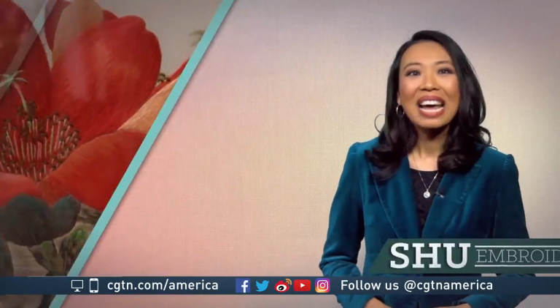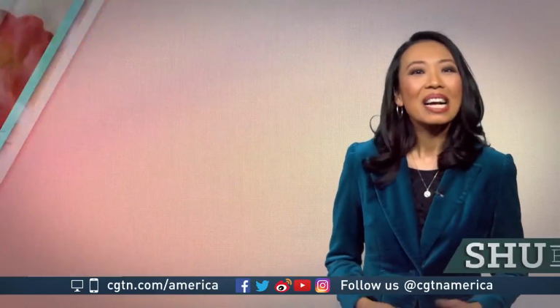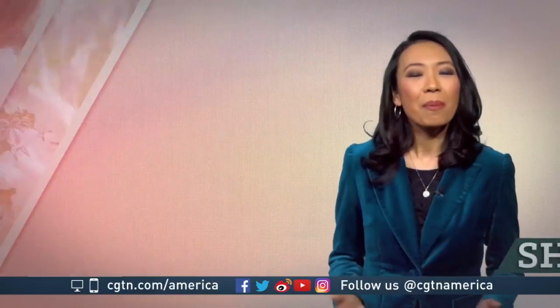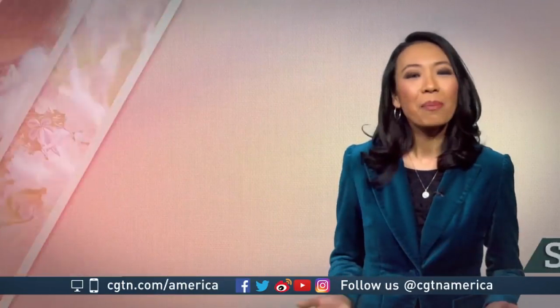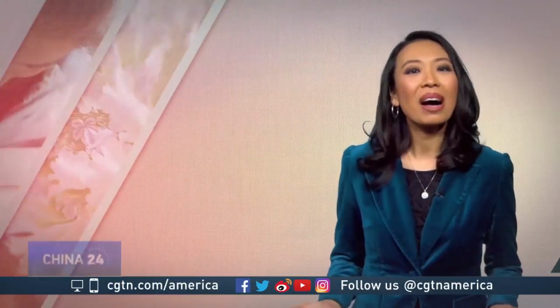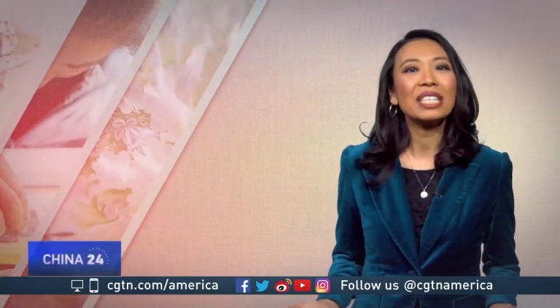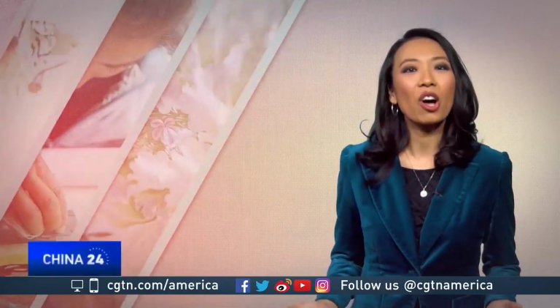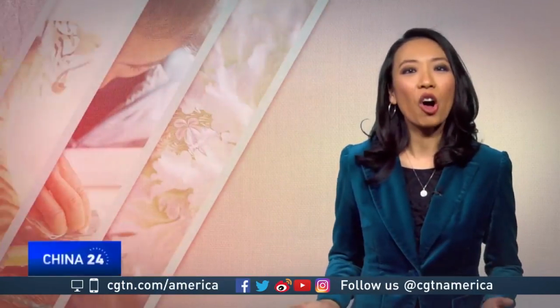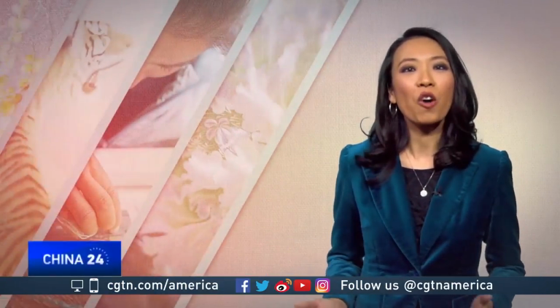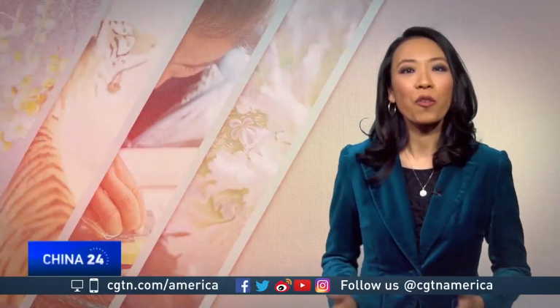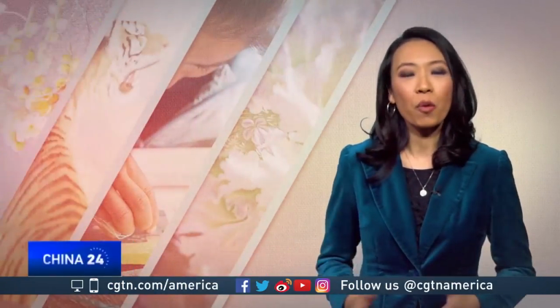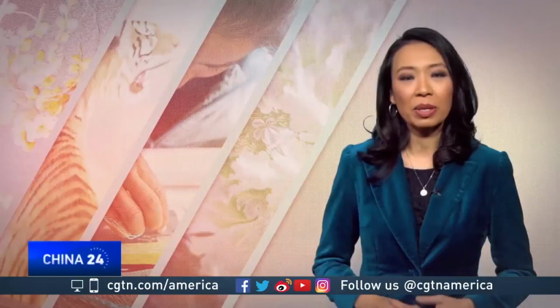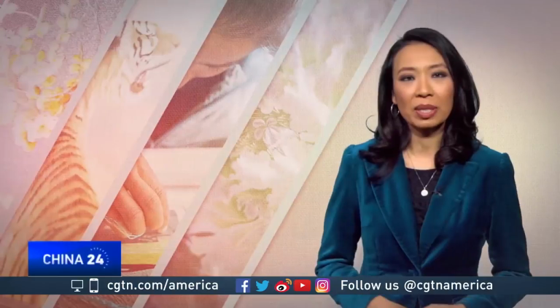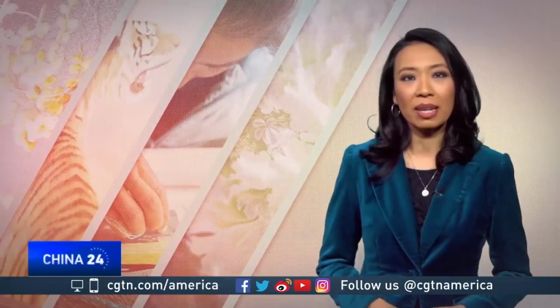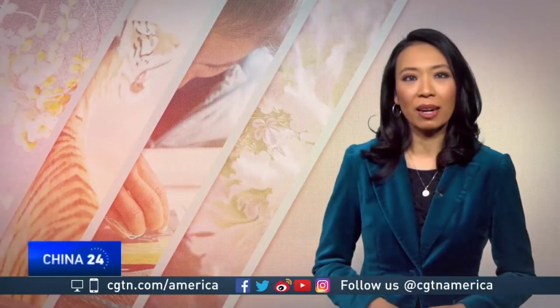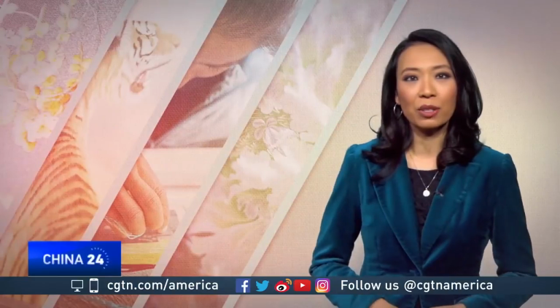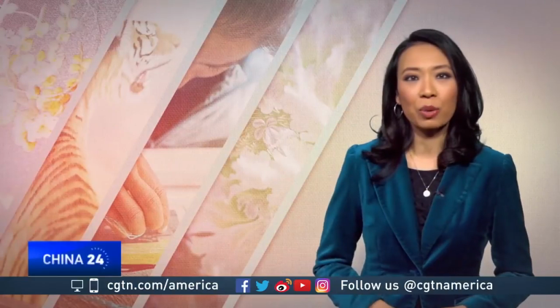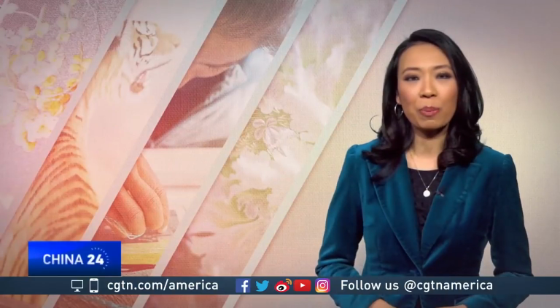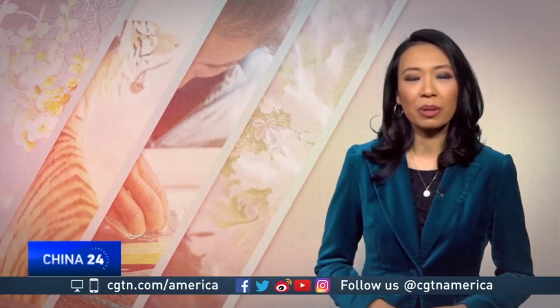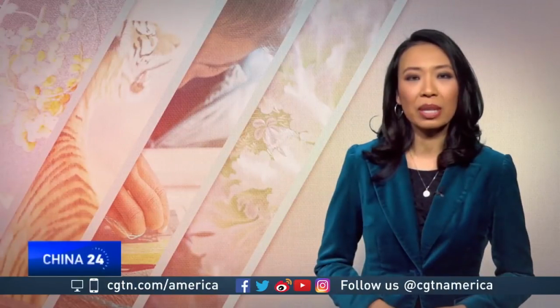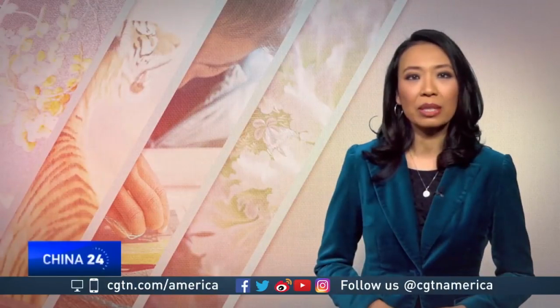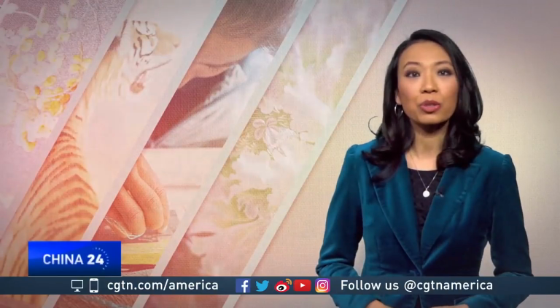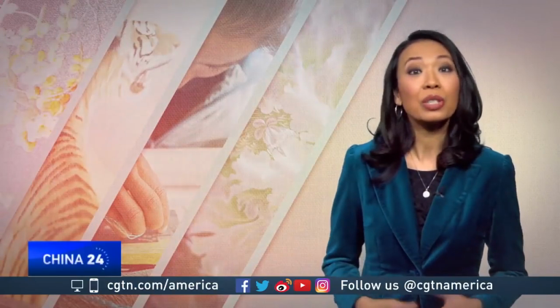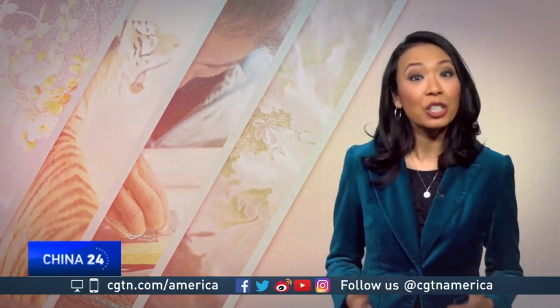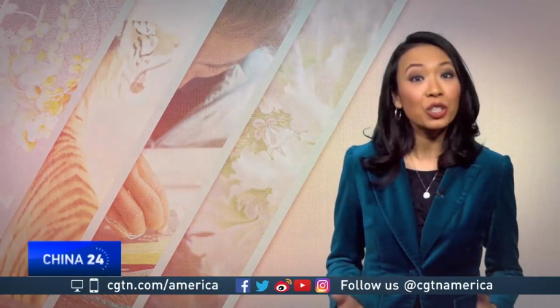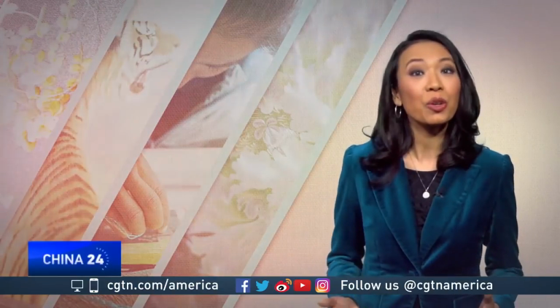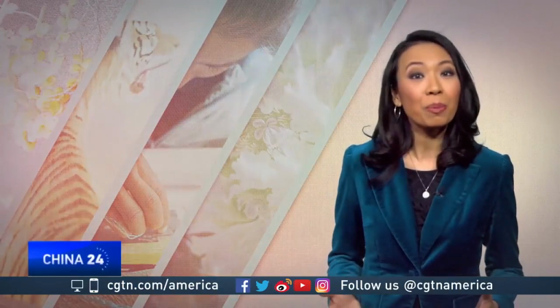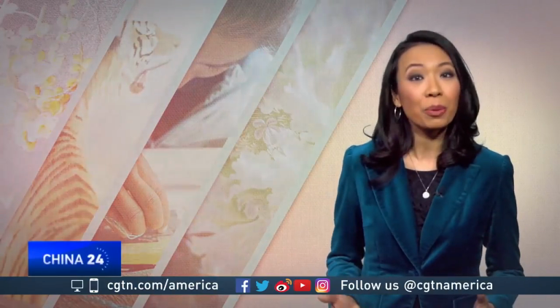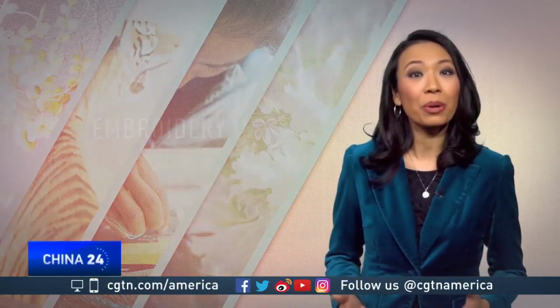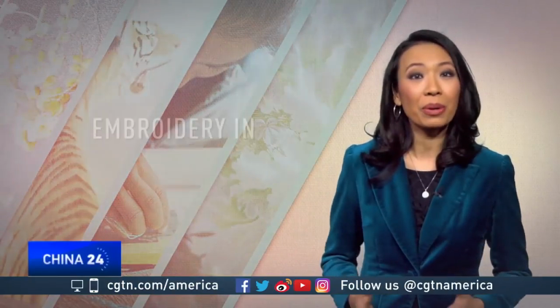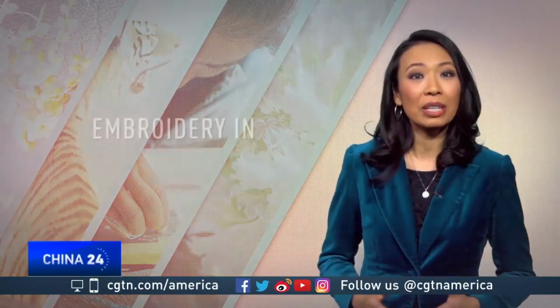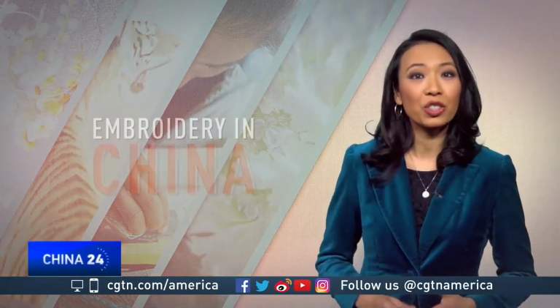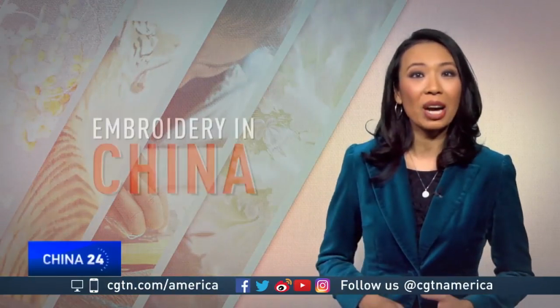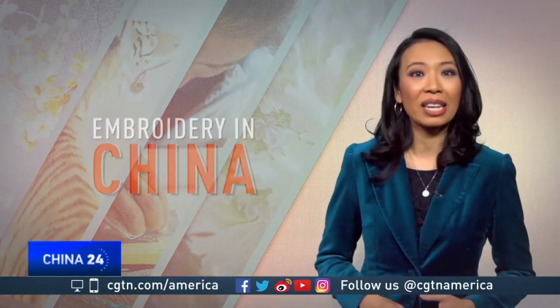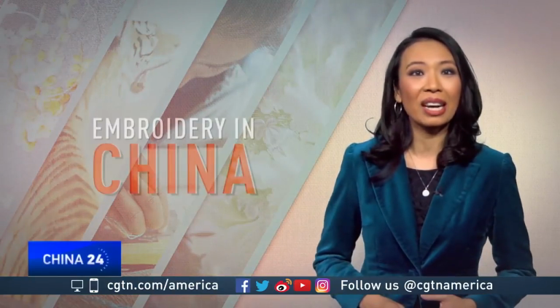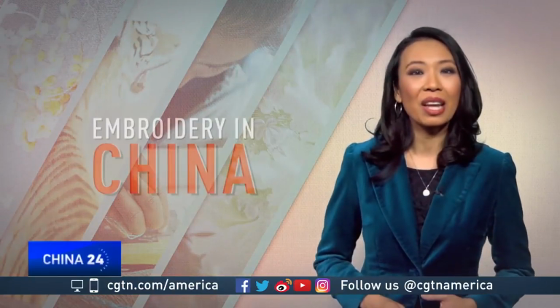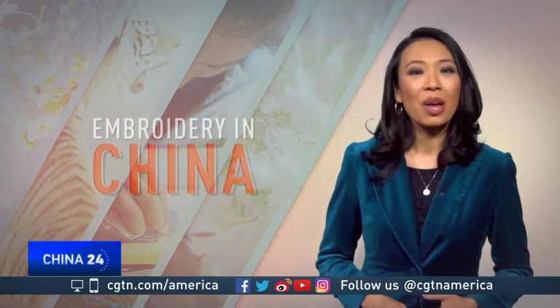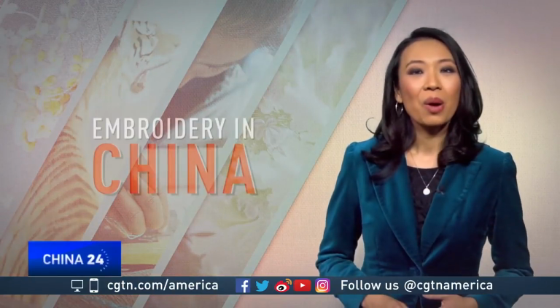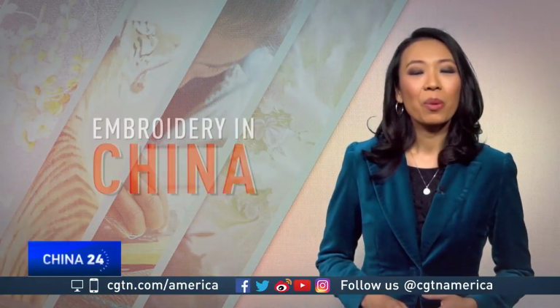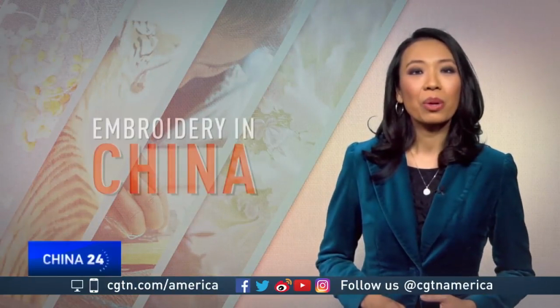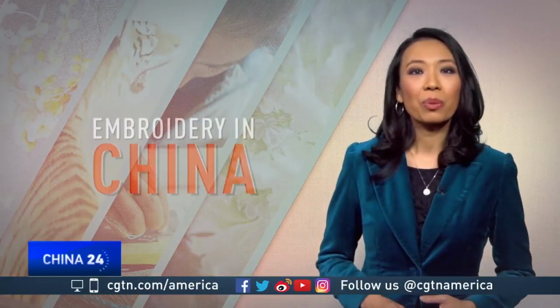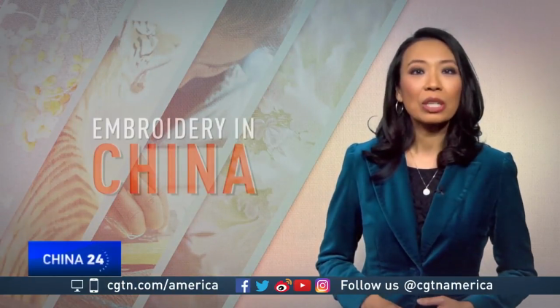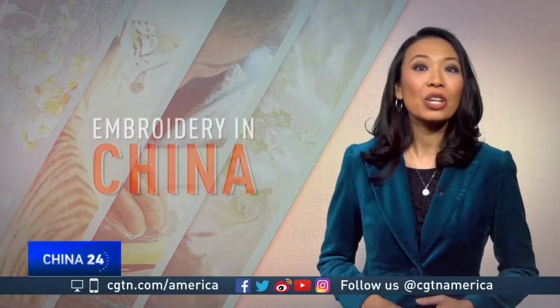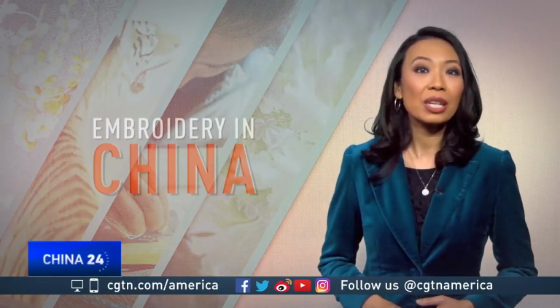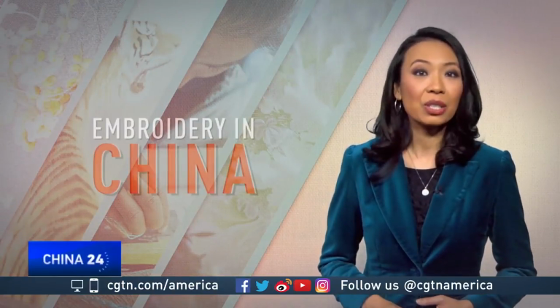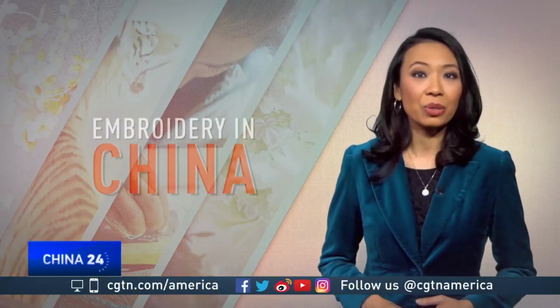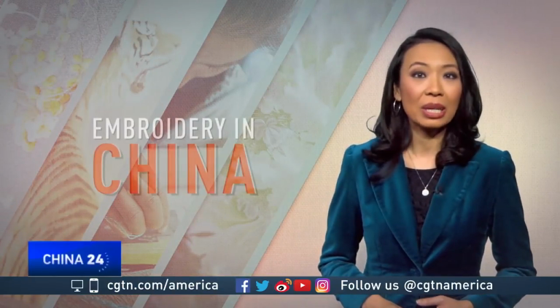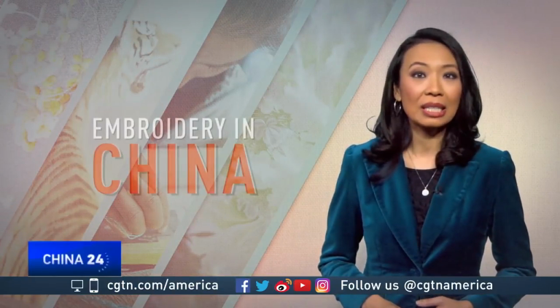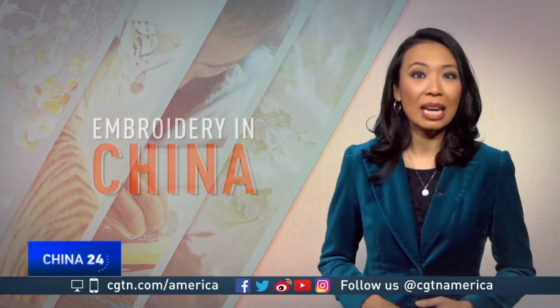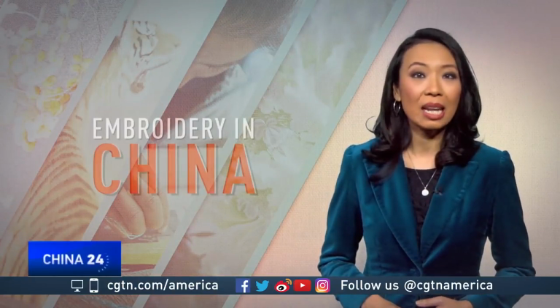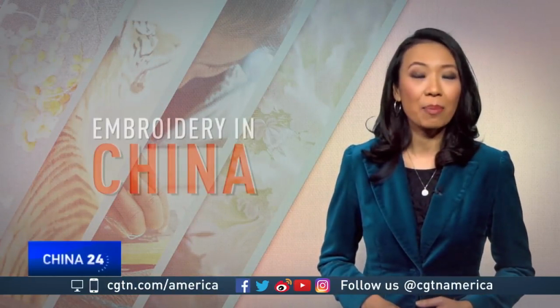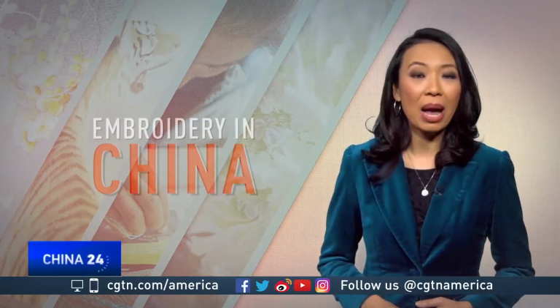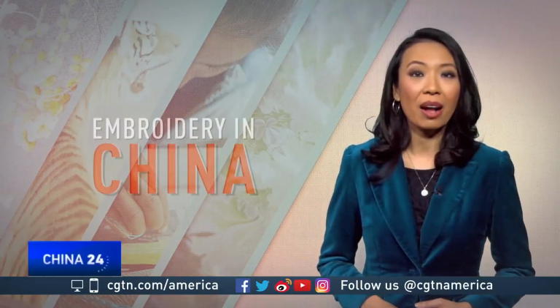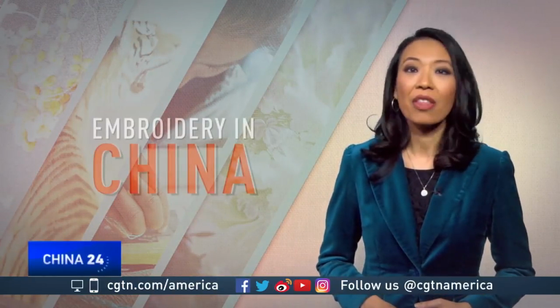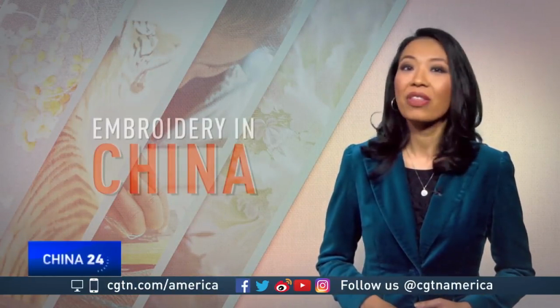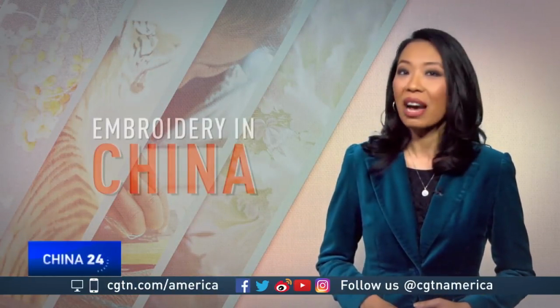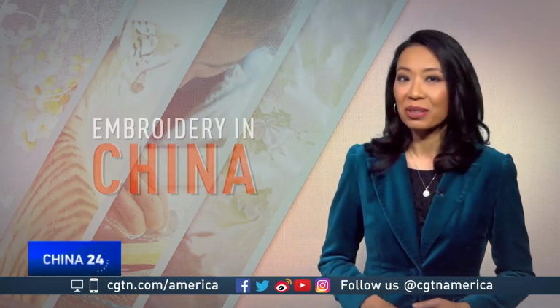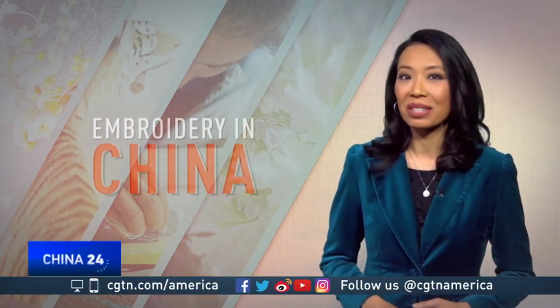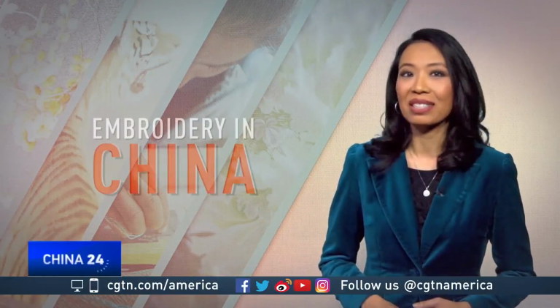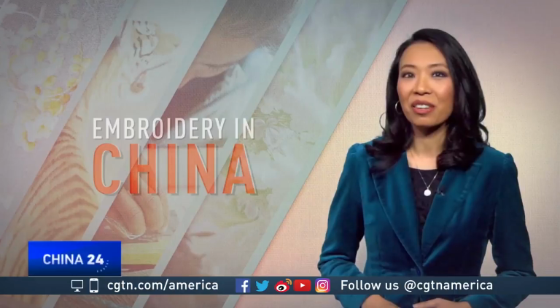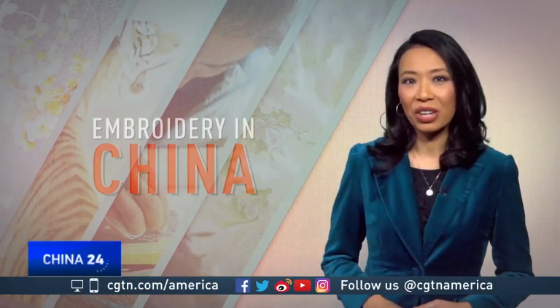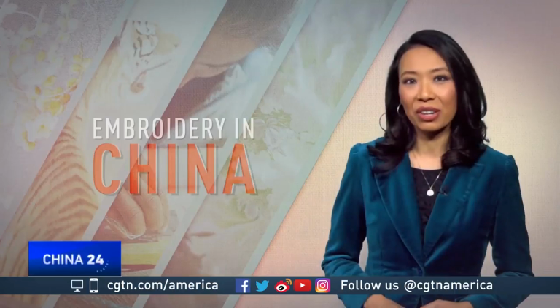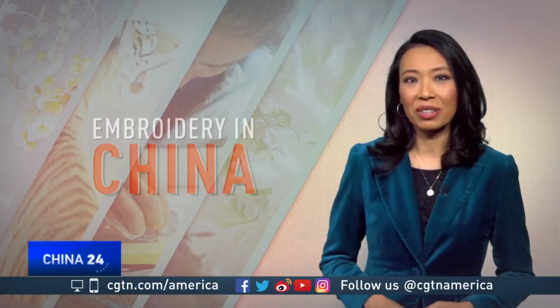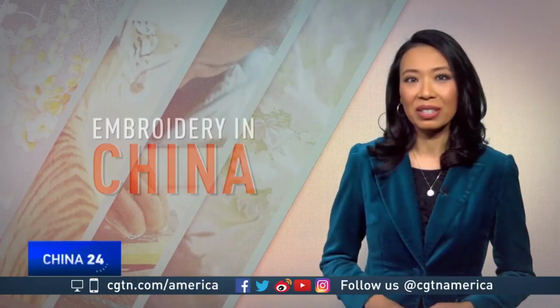Combined, all four styles represent traditional embroidery in China, with a rich history dating back thousands of years.